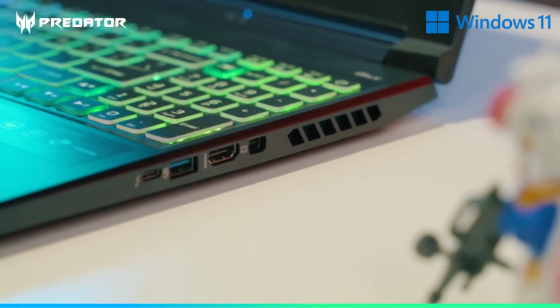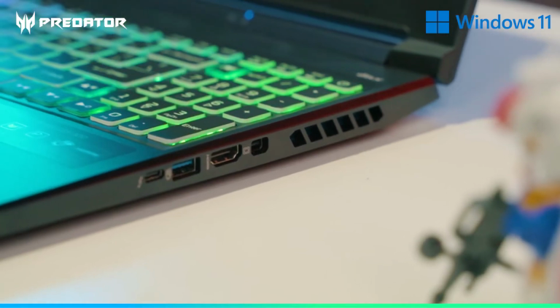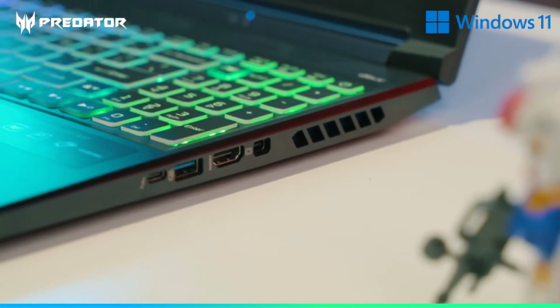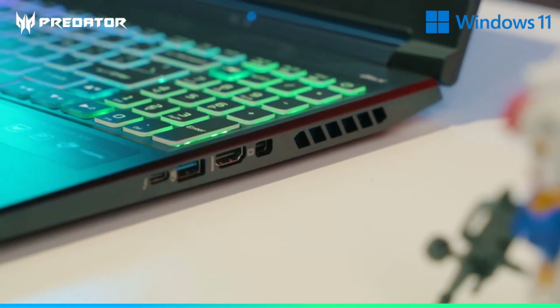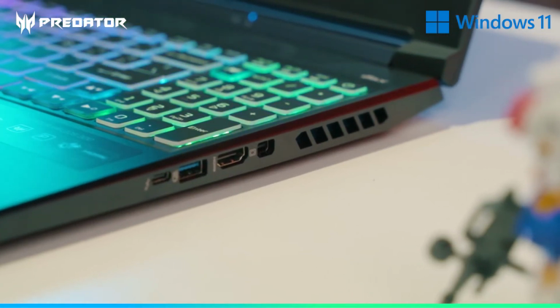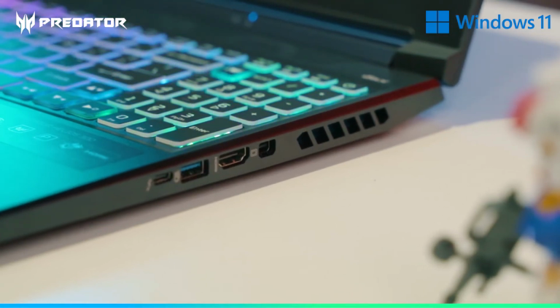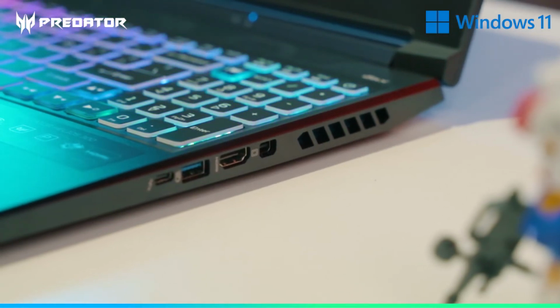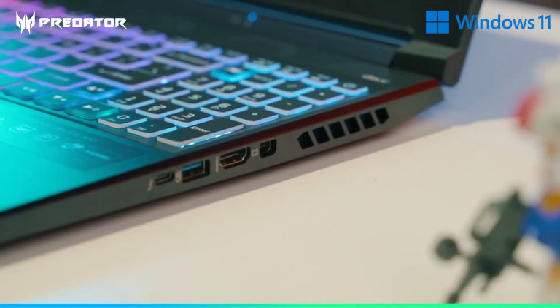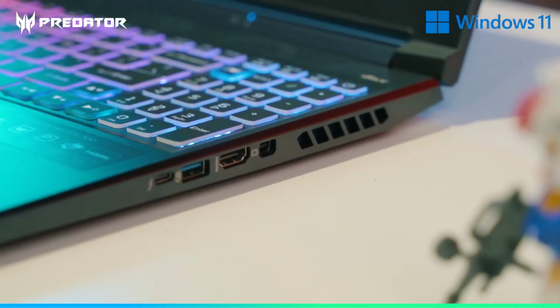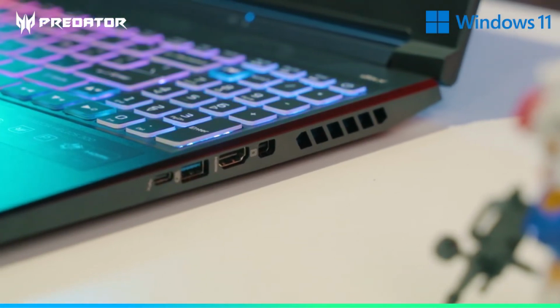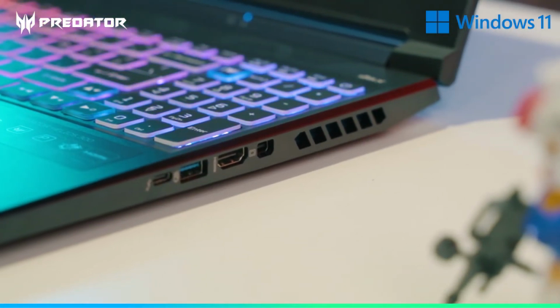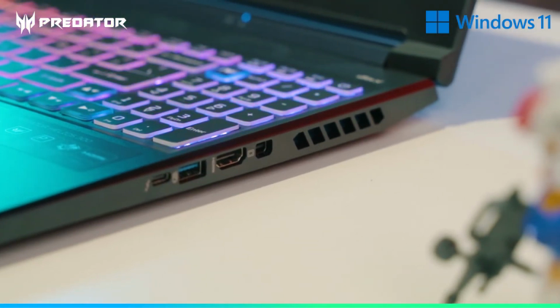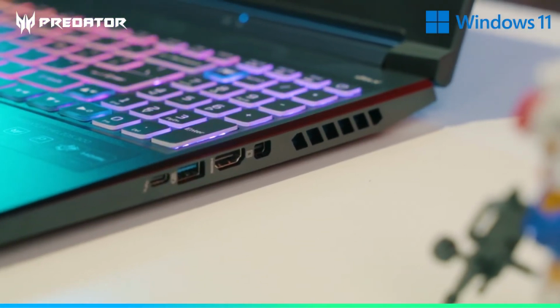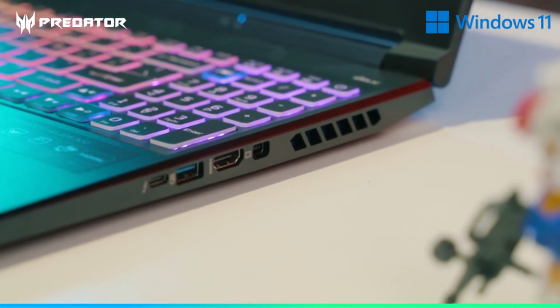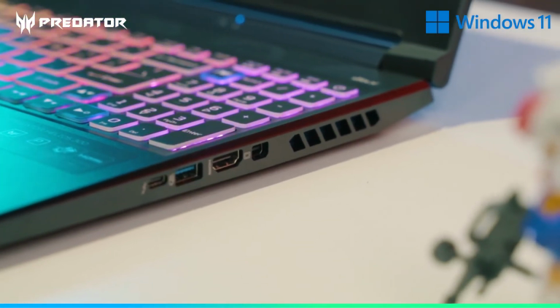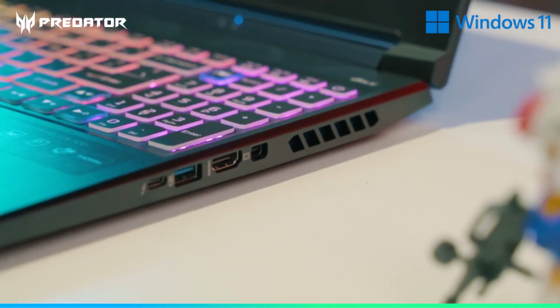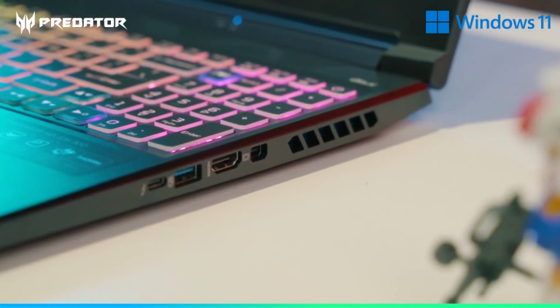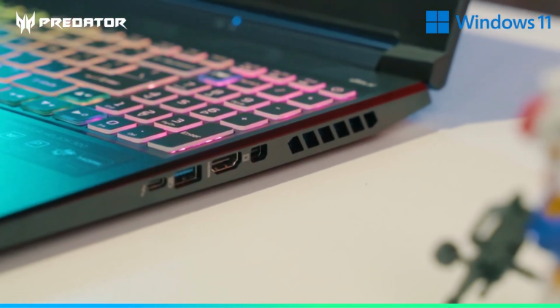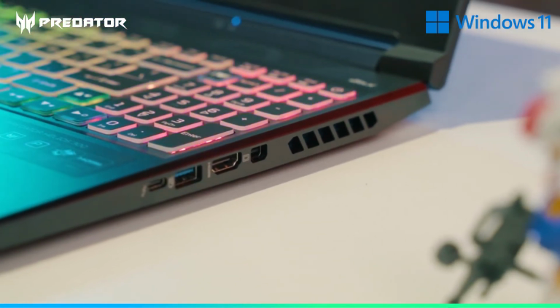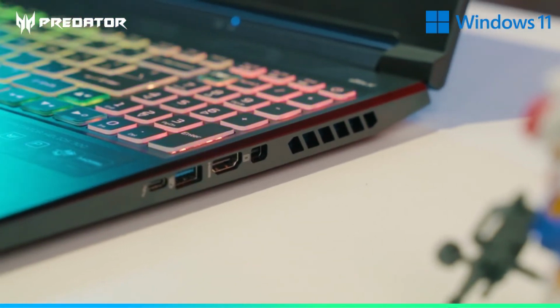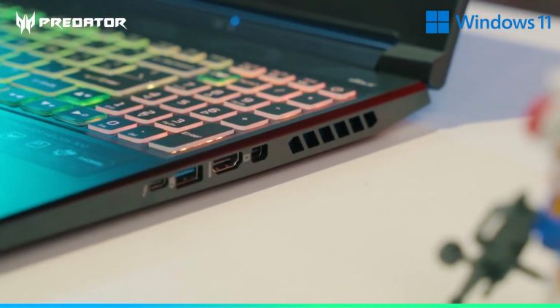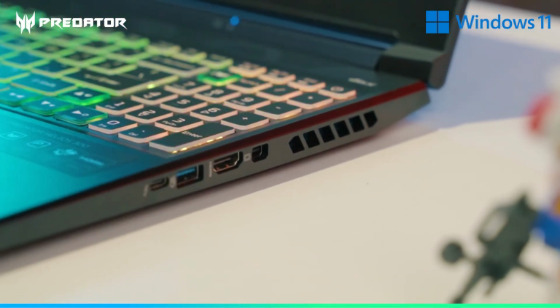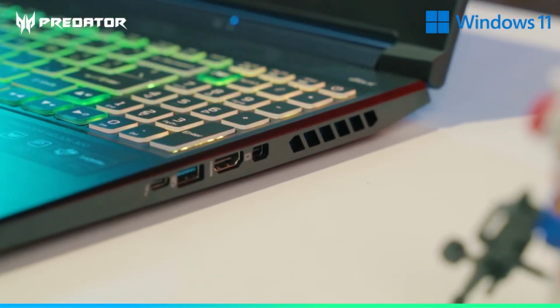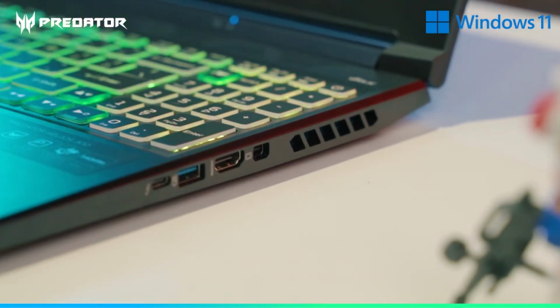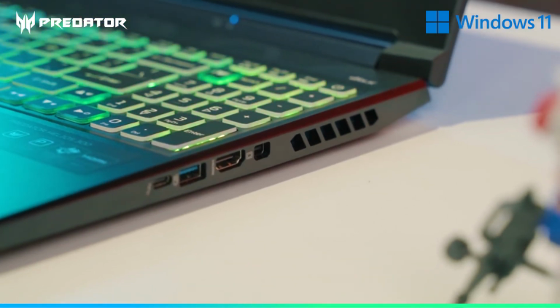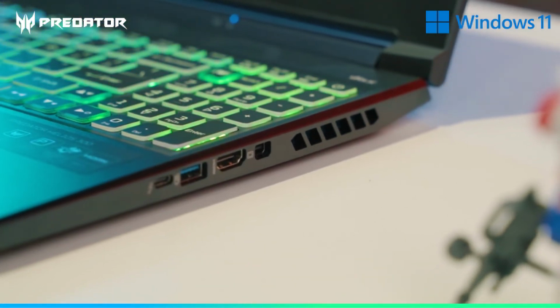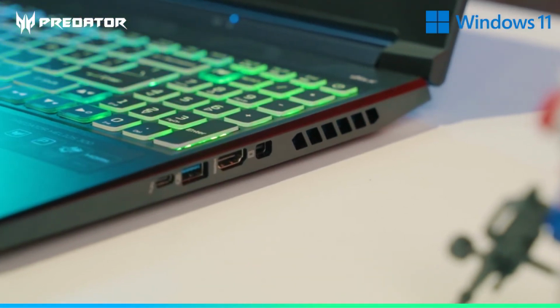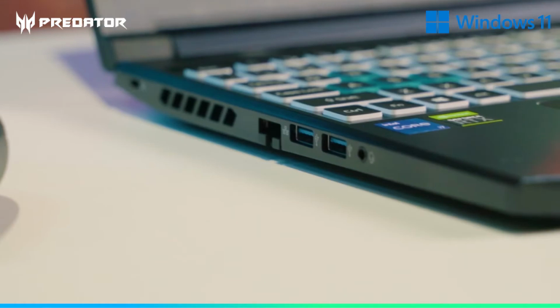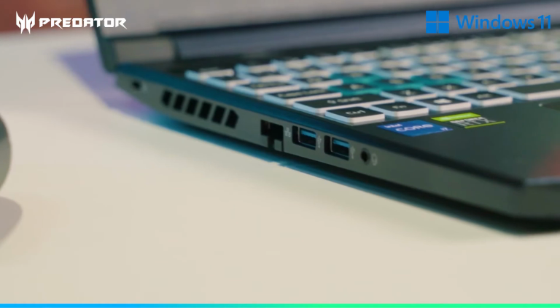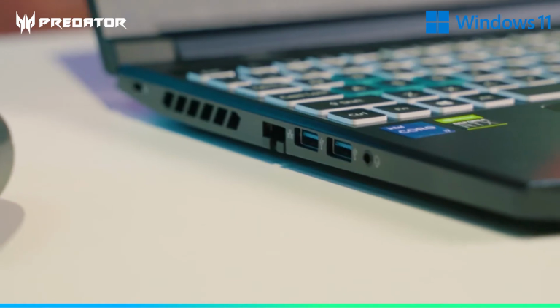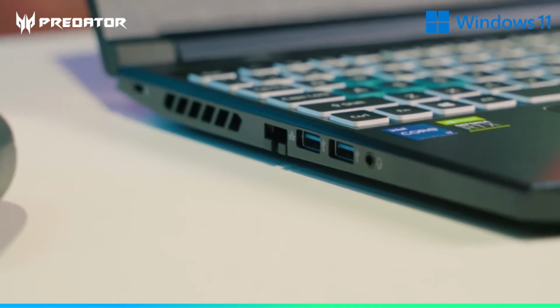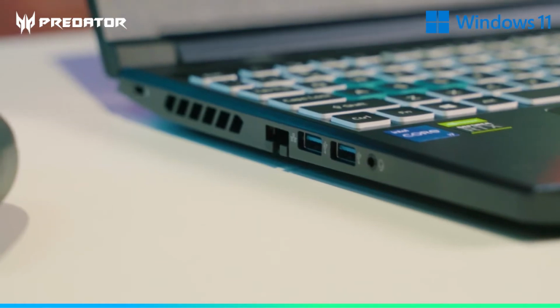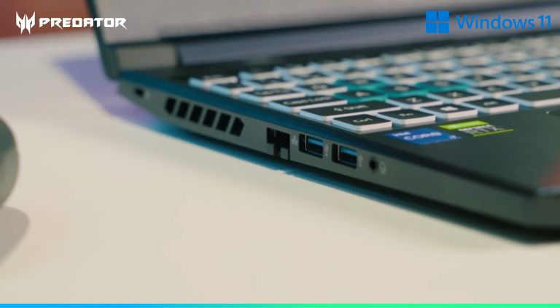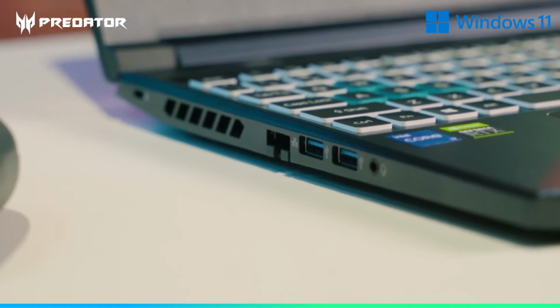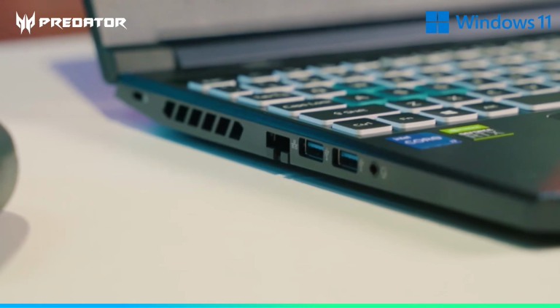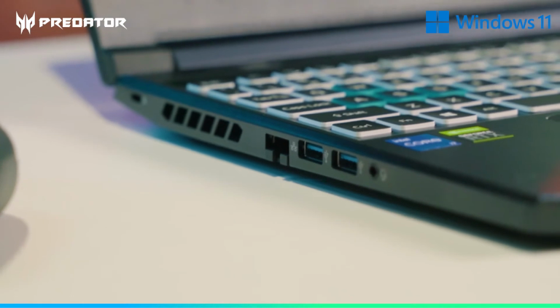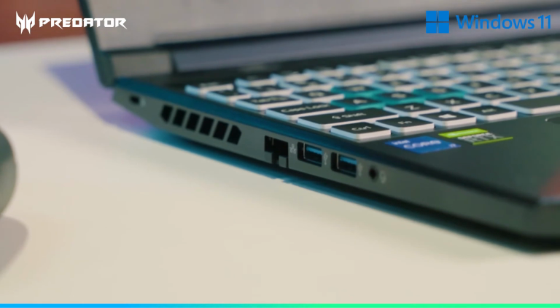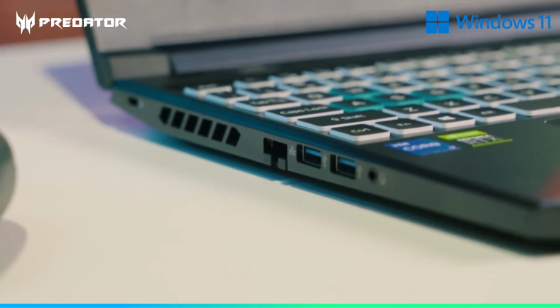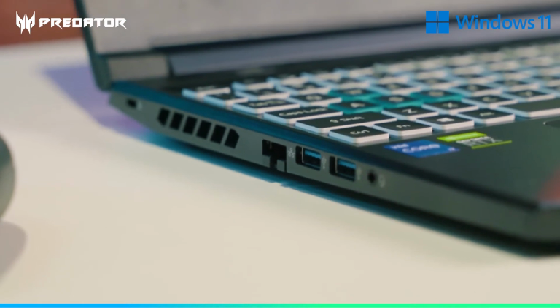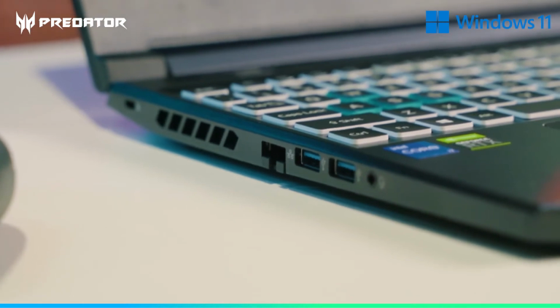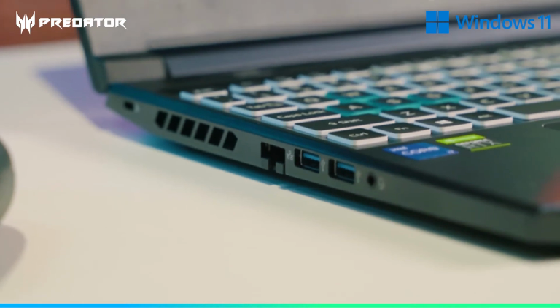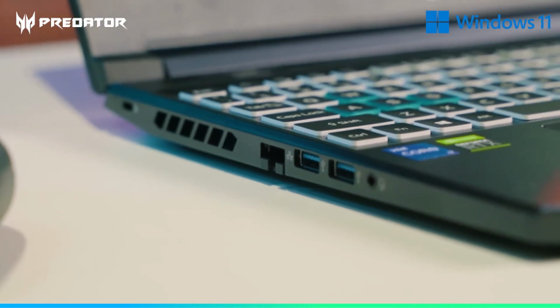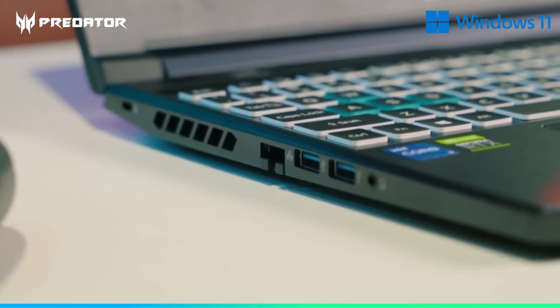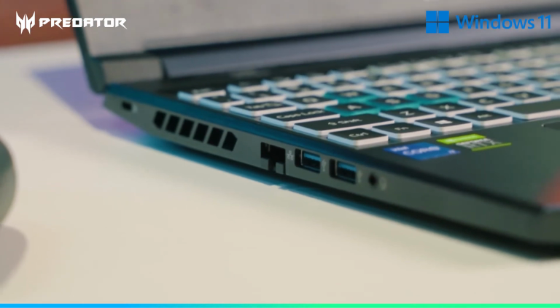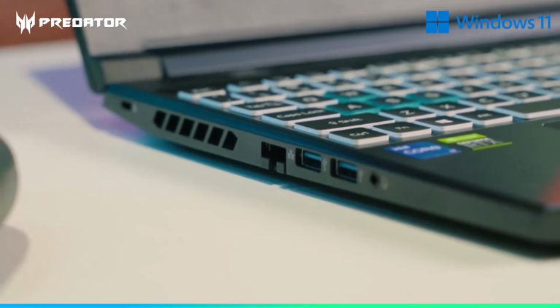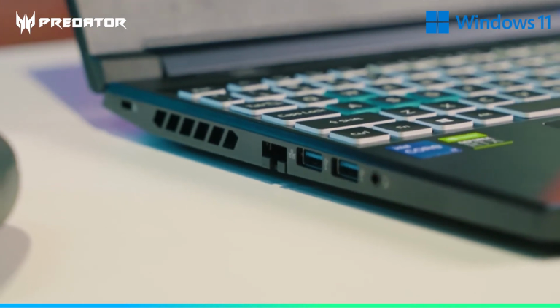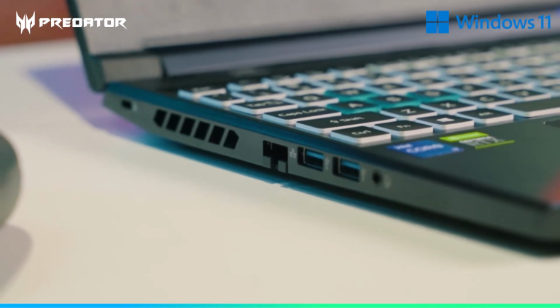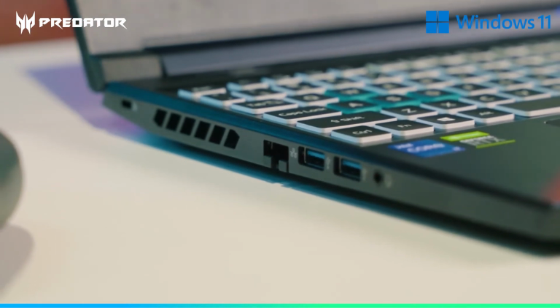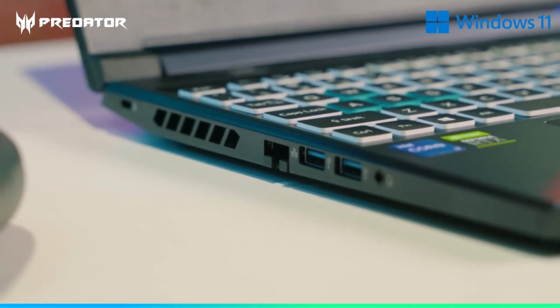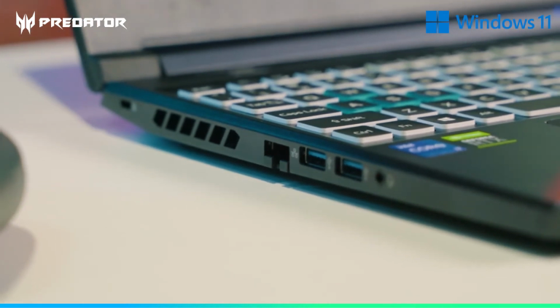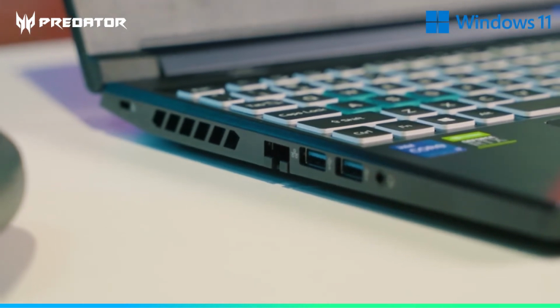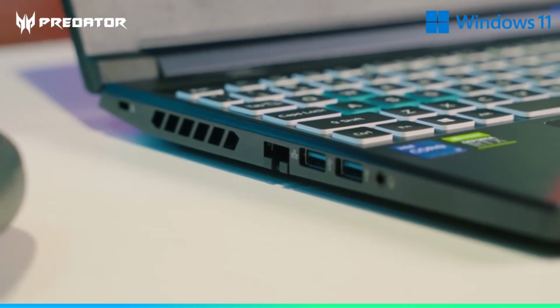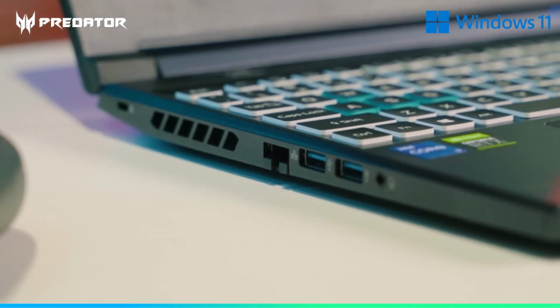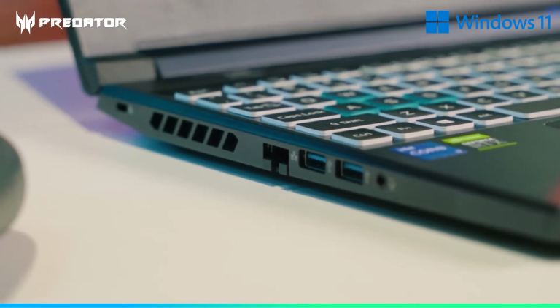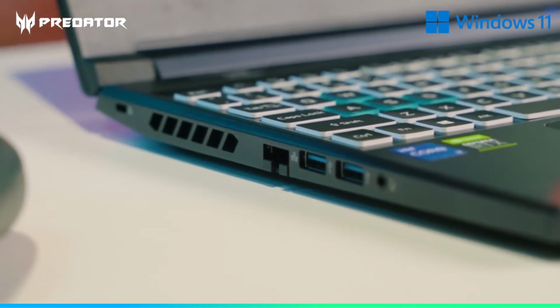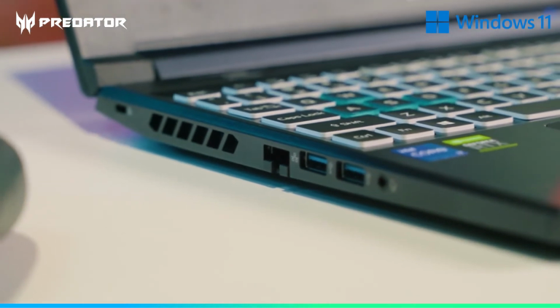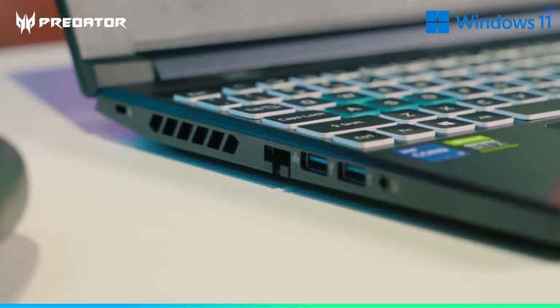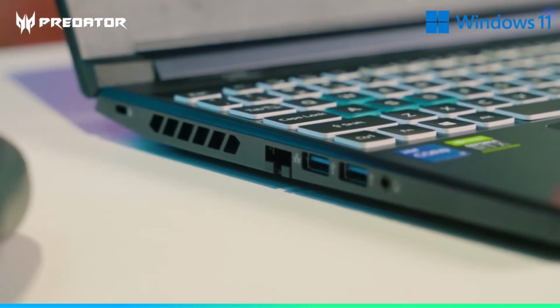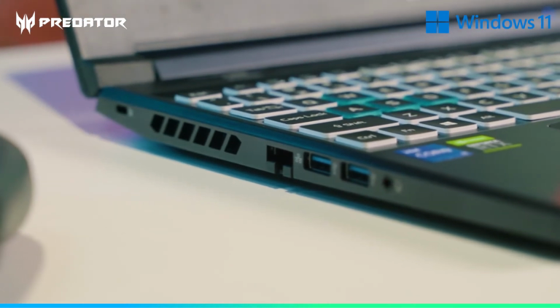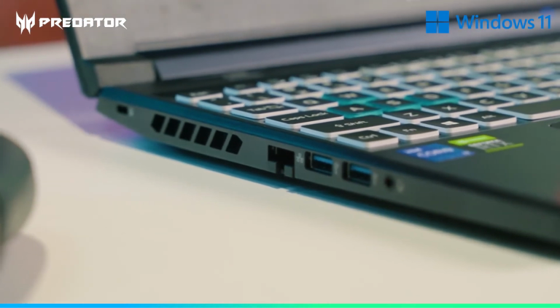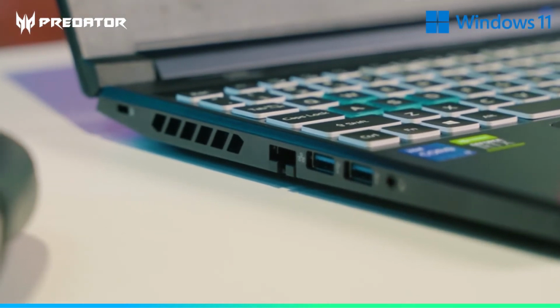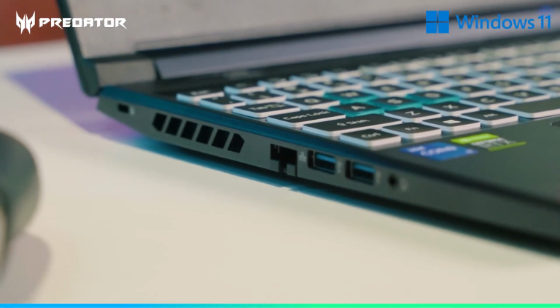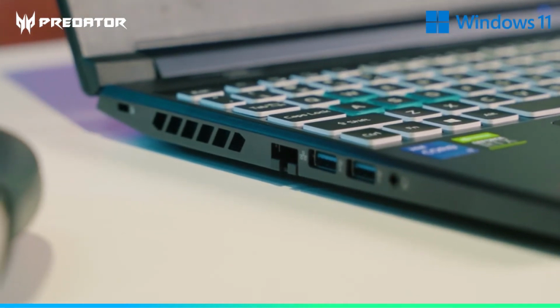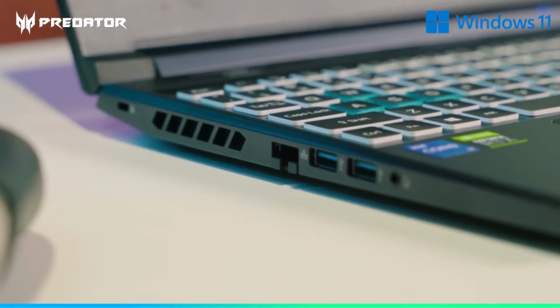We can see we've got a USB-C and USB HDMI on one side, and on the other side there are also two more USB ports and an Ethernet port as well.